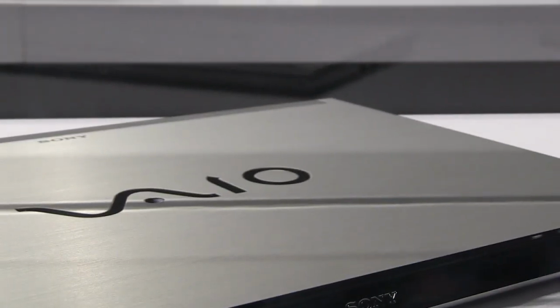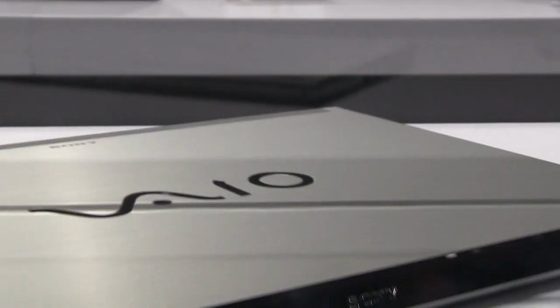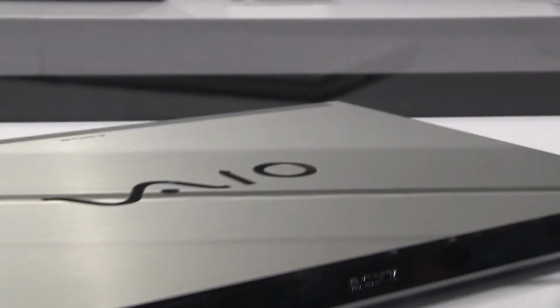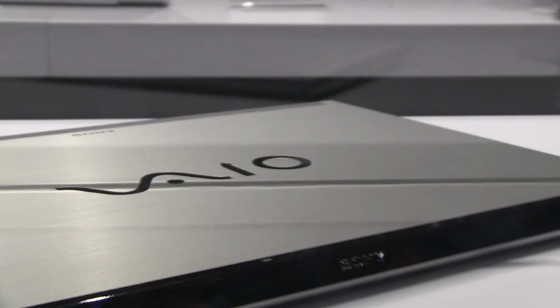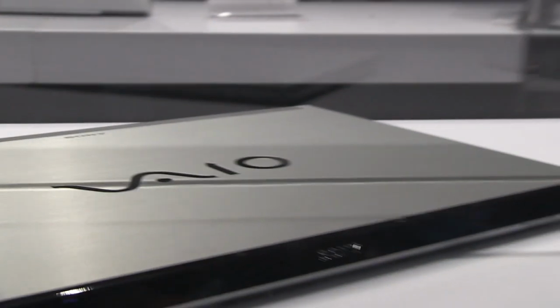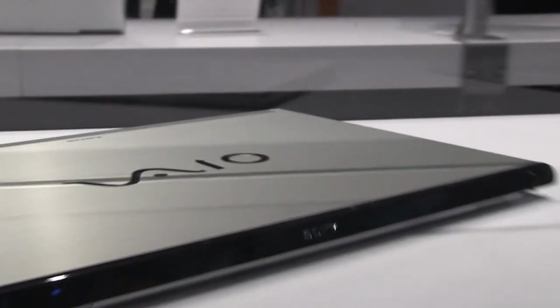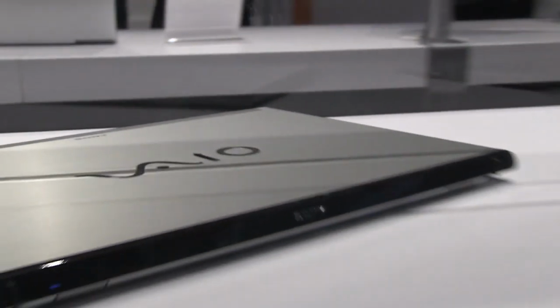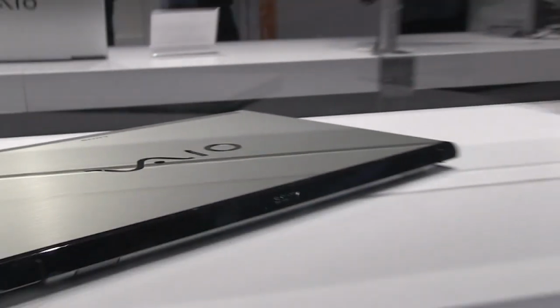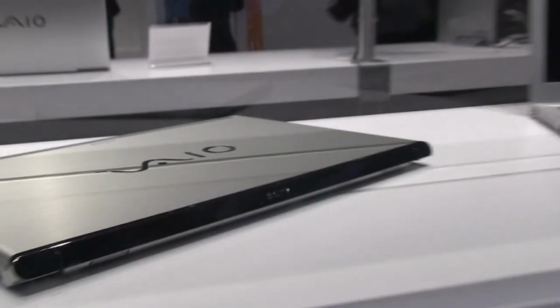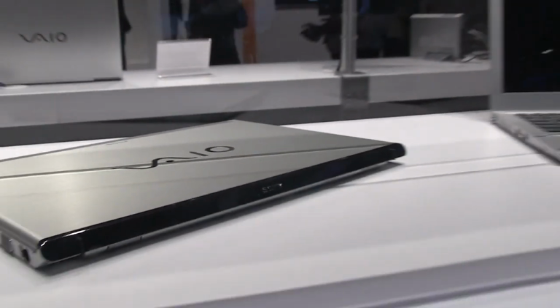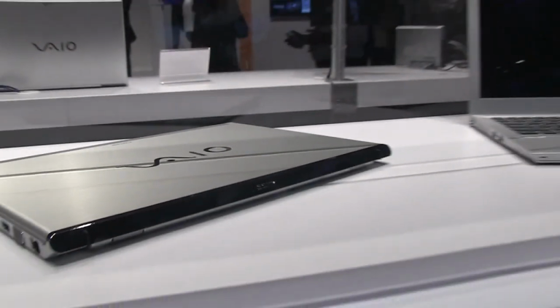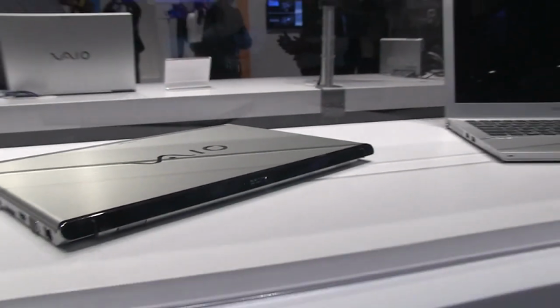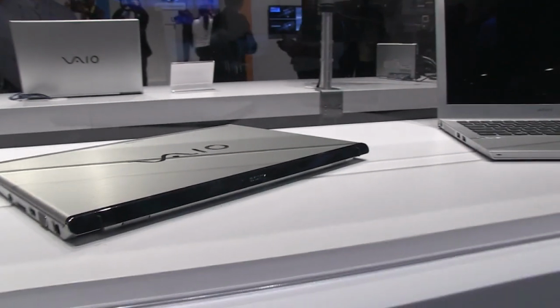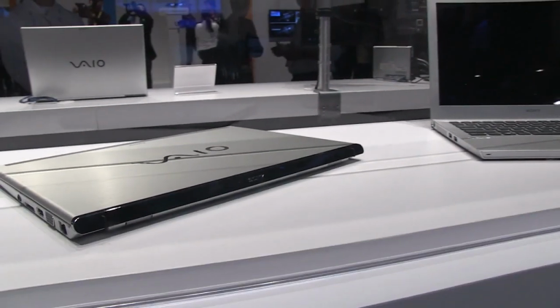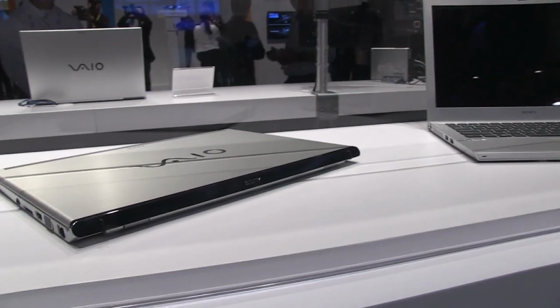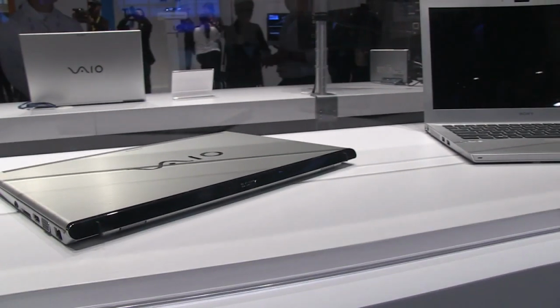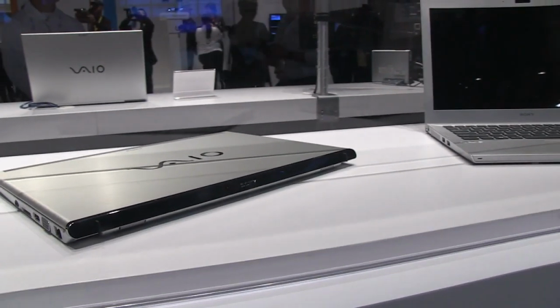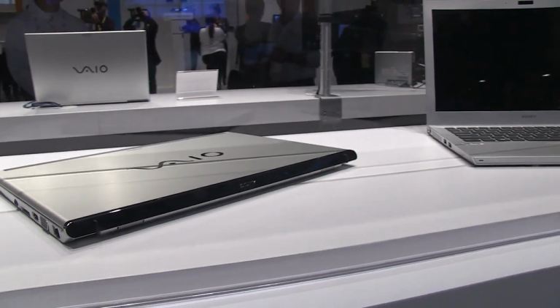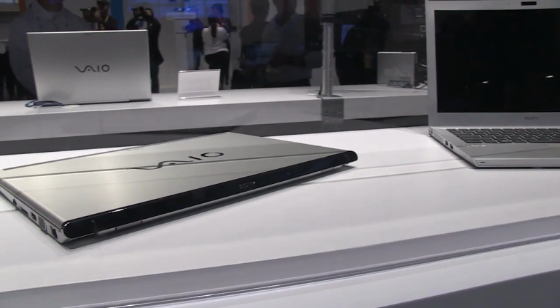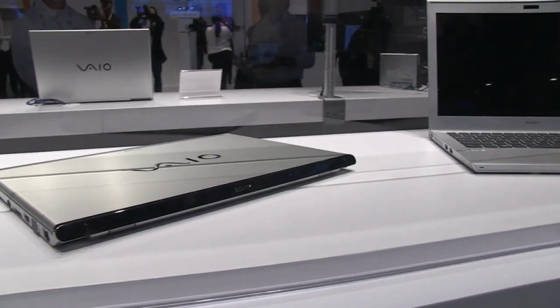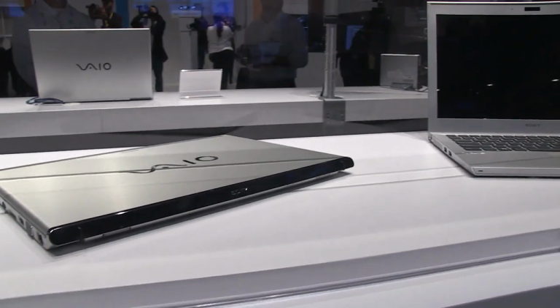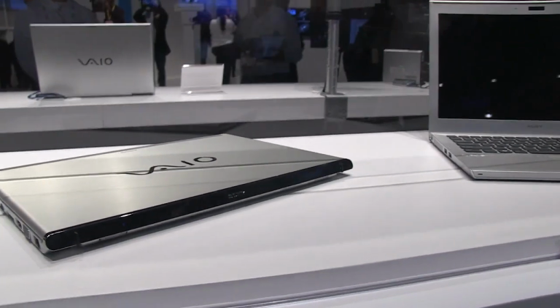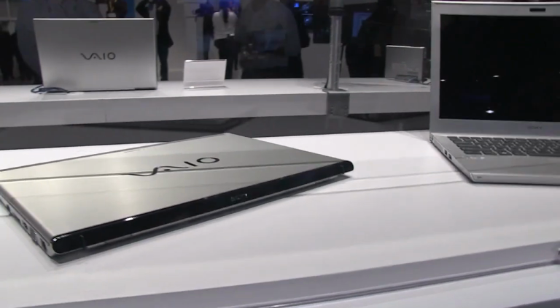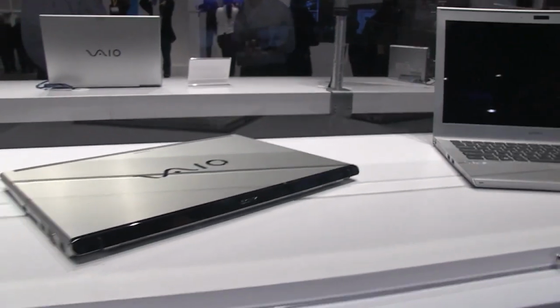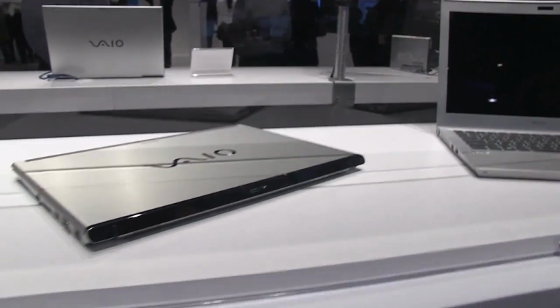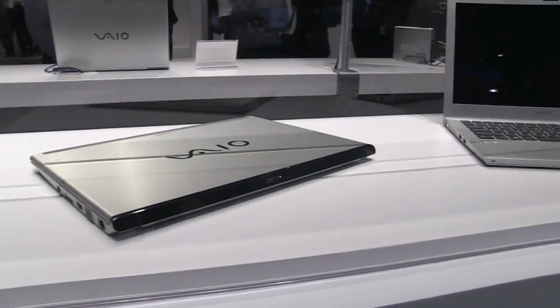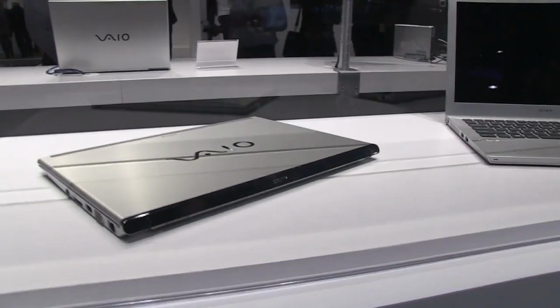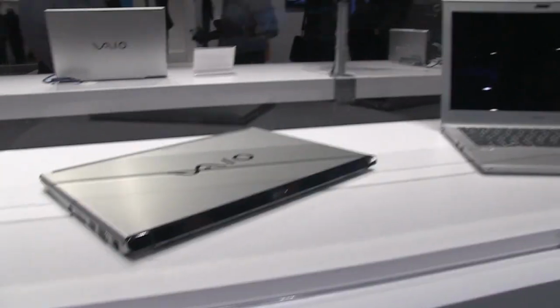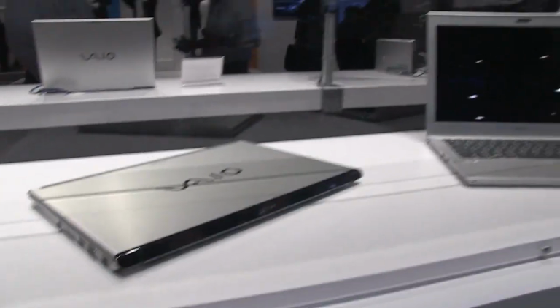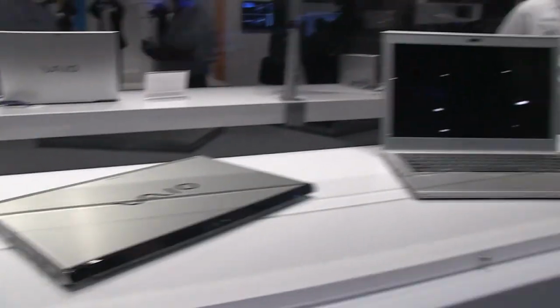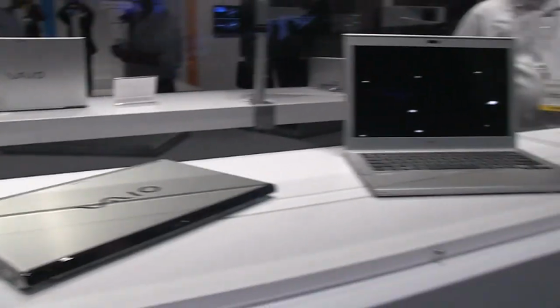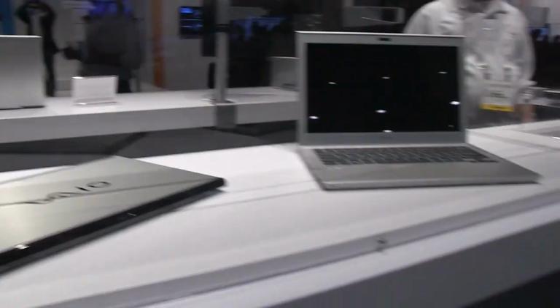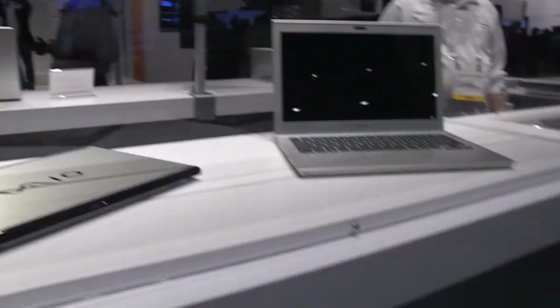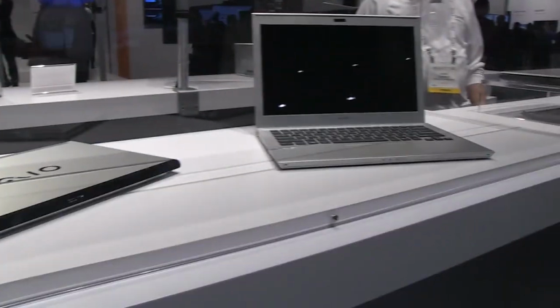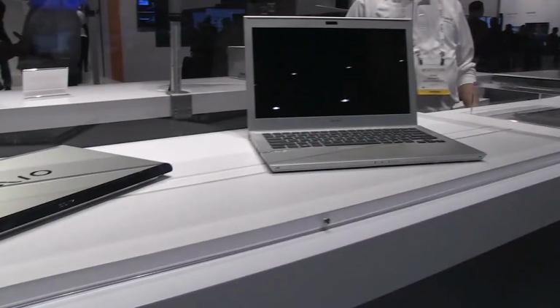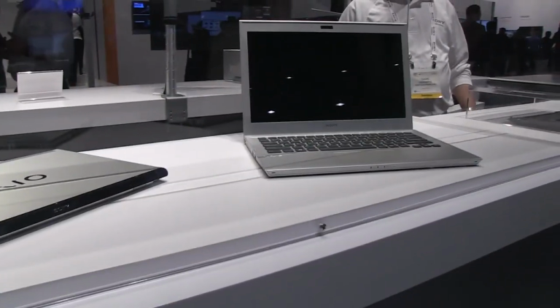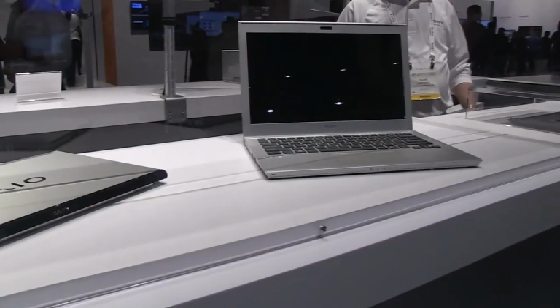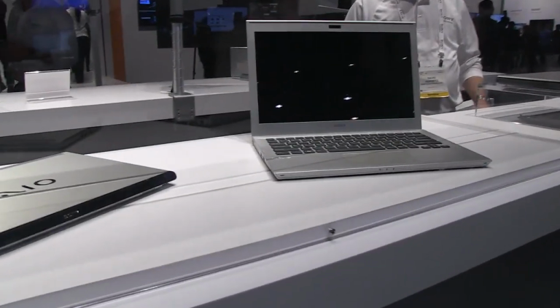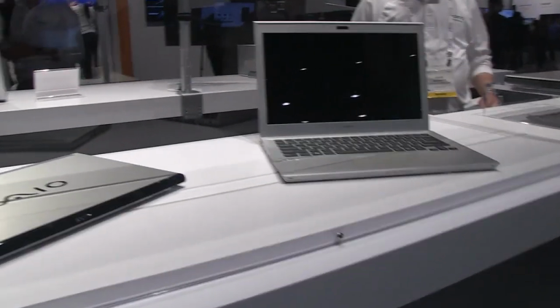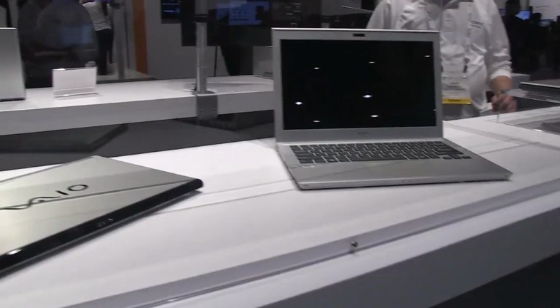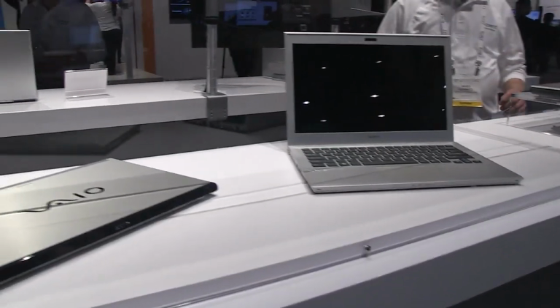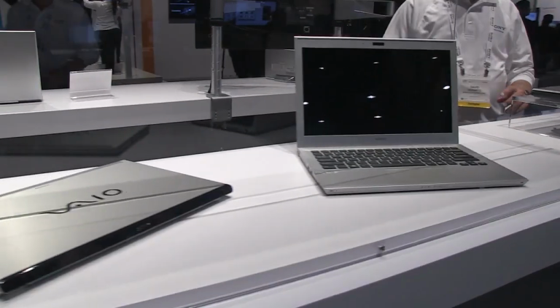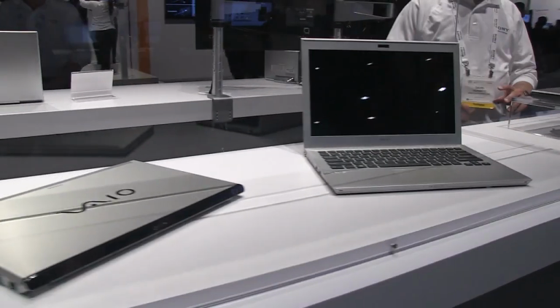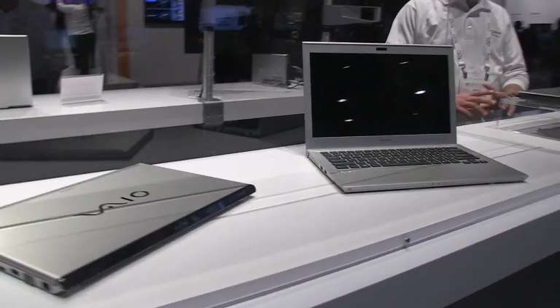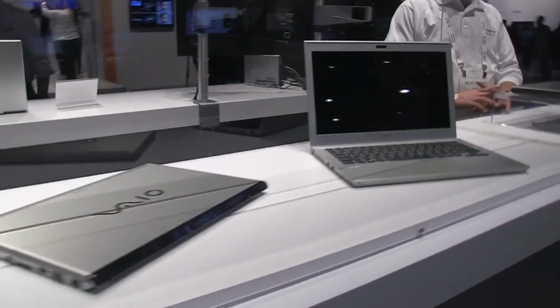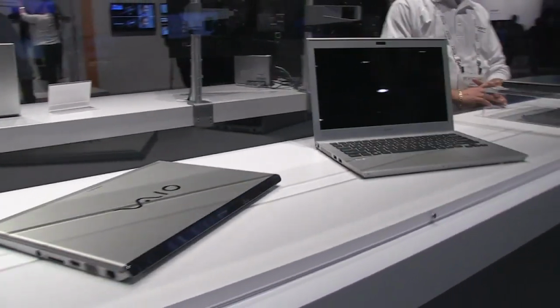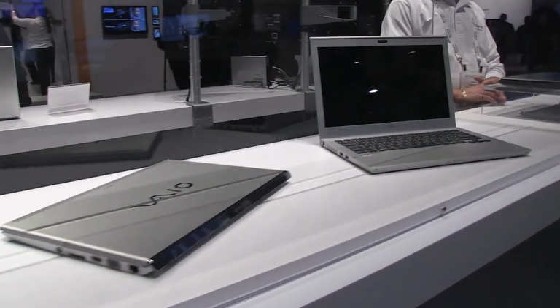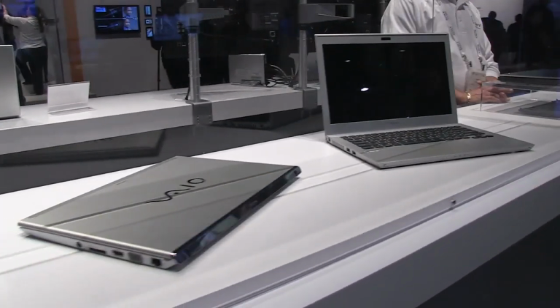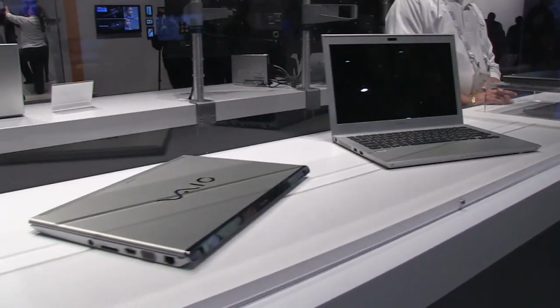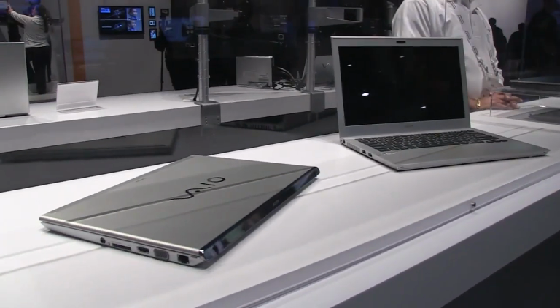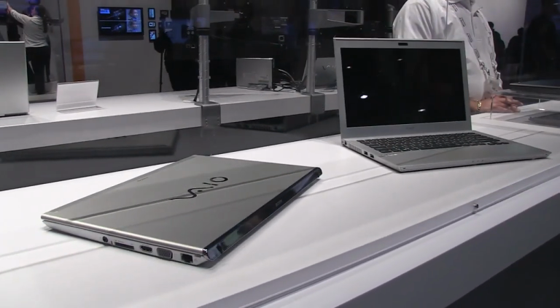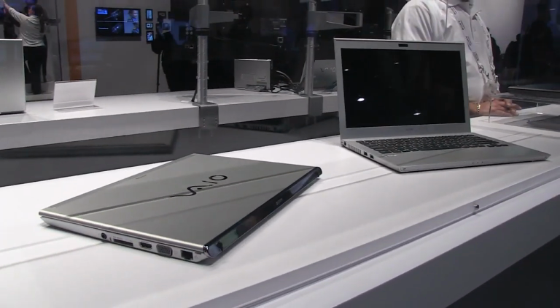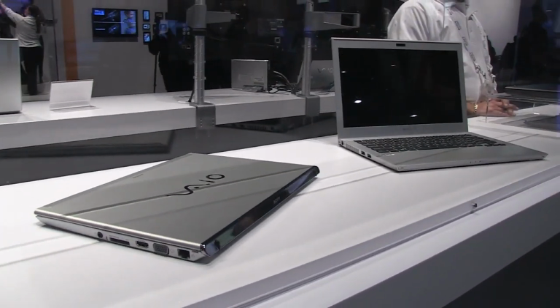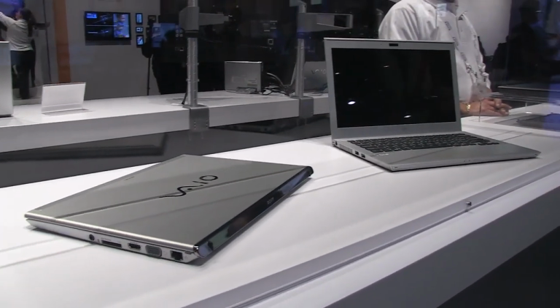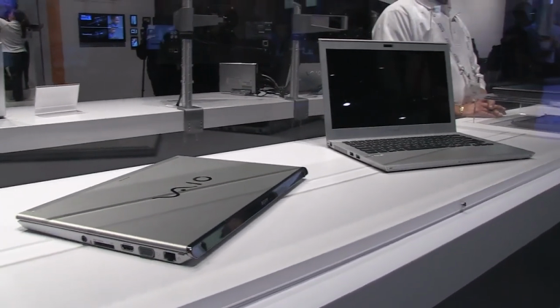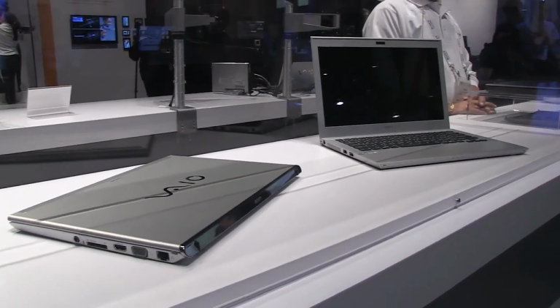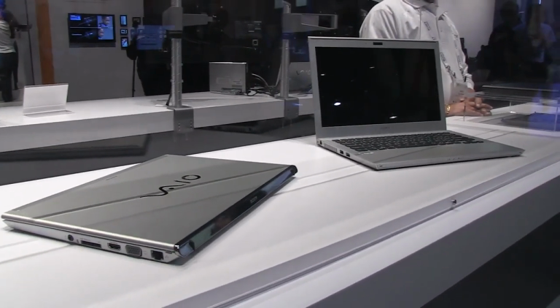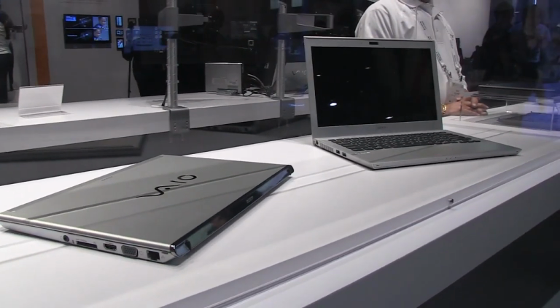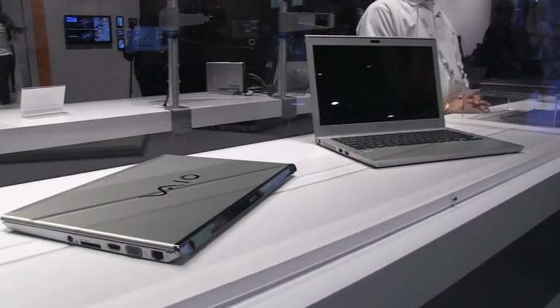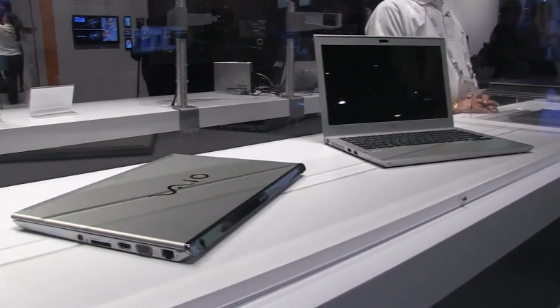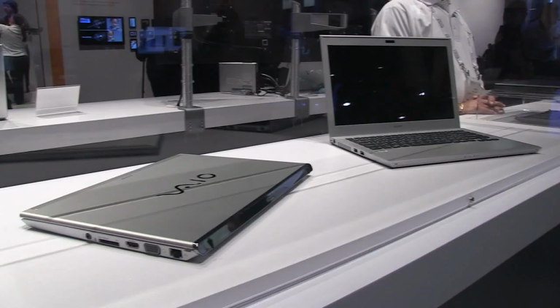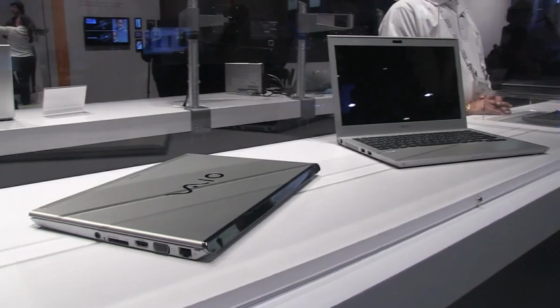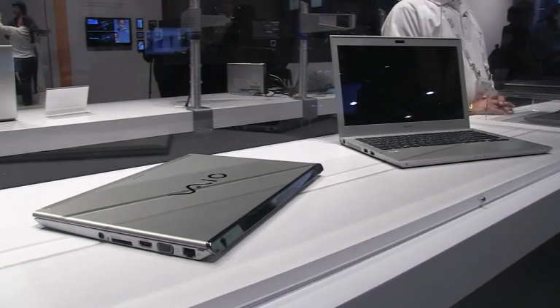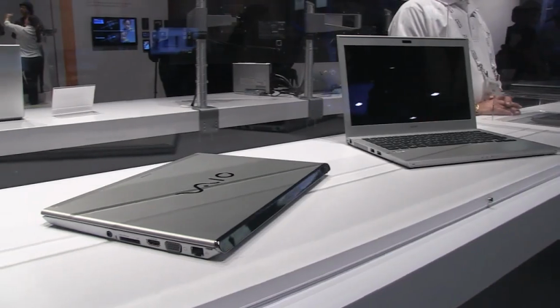It looks like a fantastic device and I can't wait until it comes out. It's James Cathy for Notebook News at CES 2012.